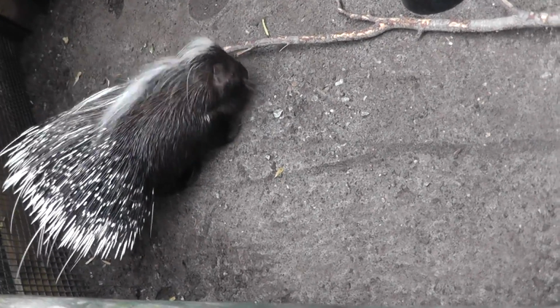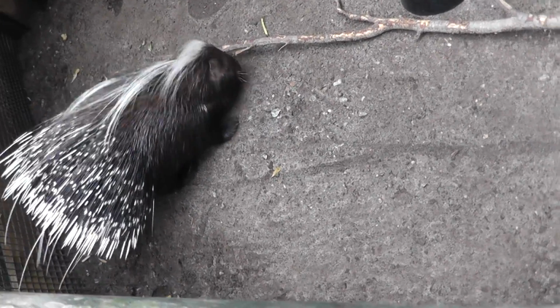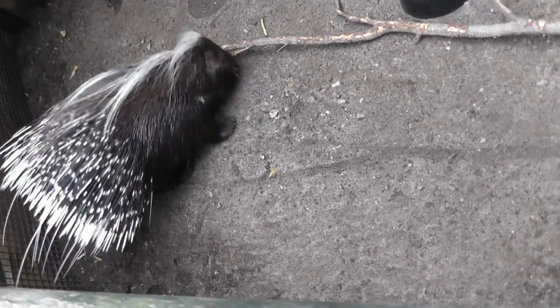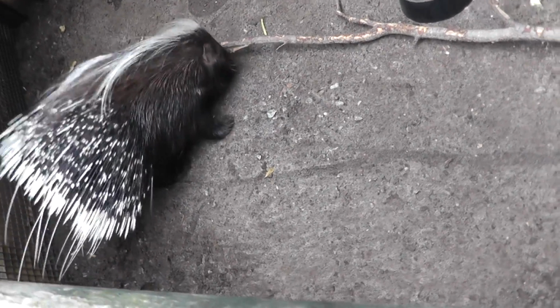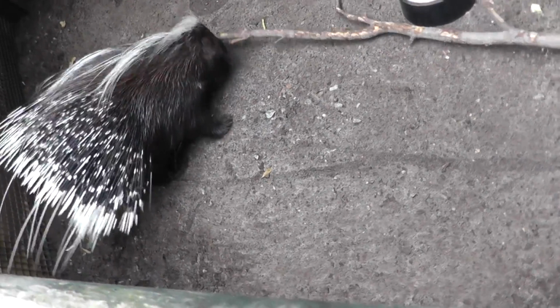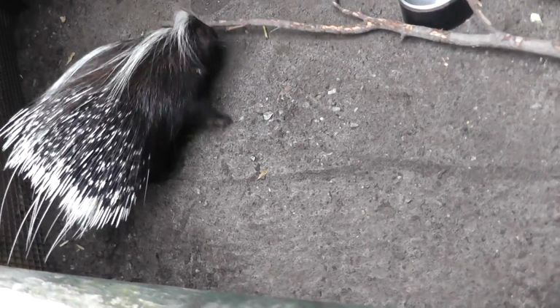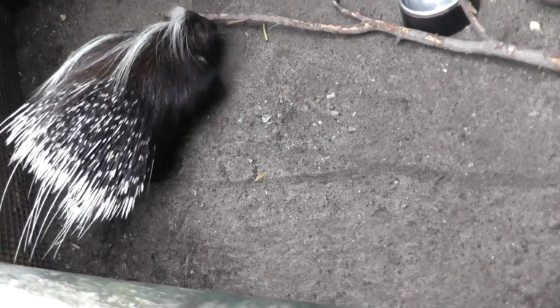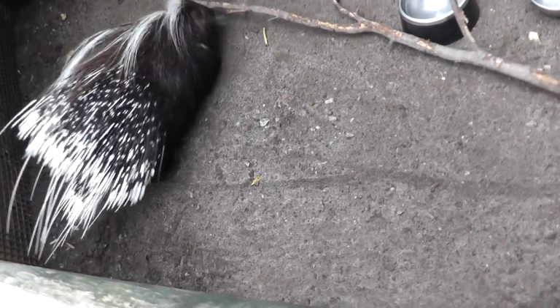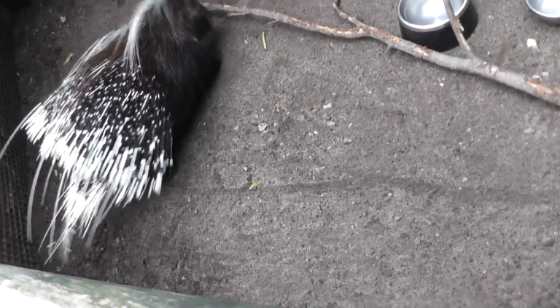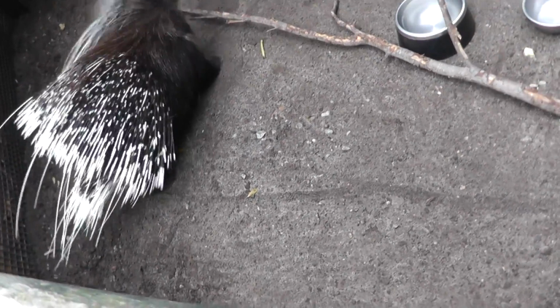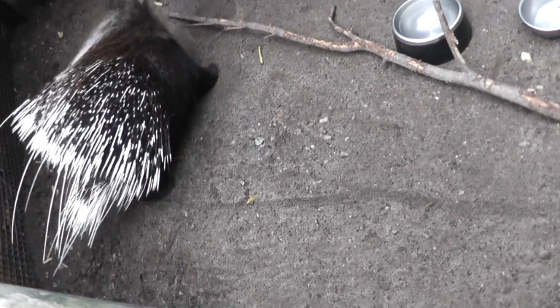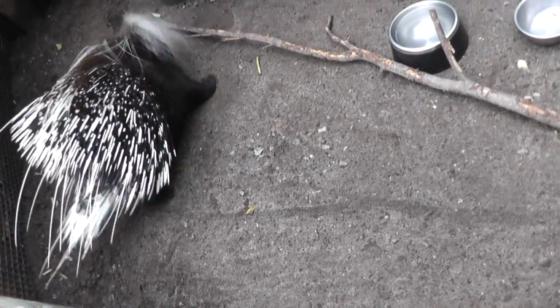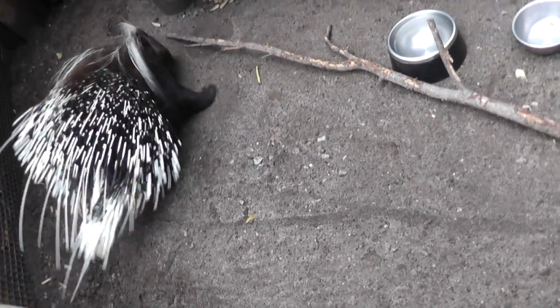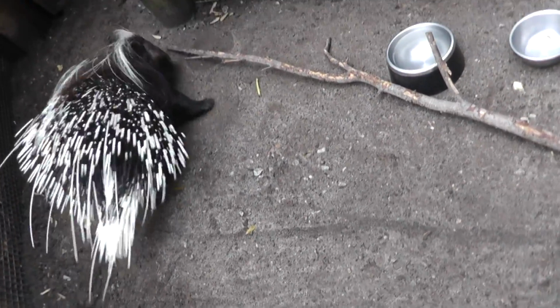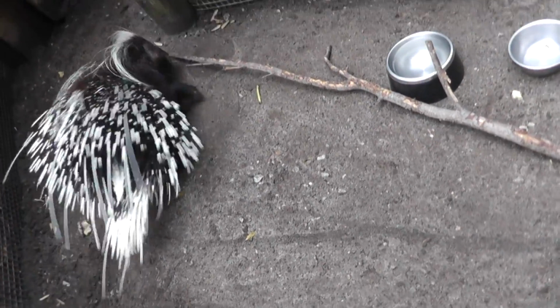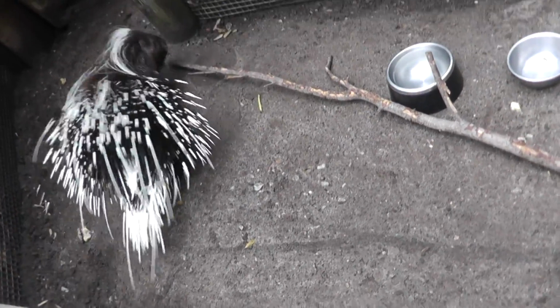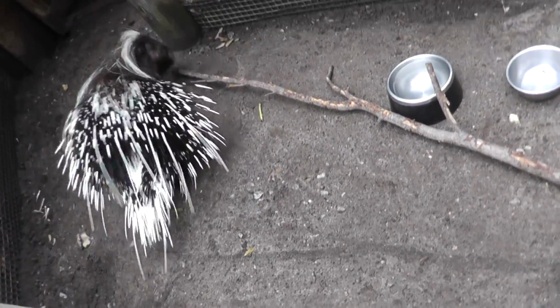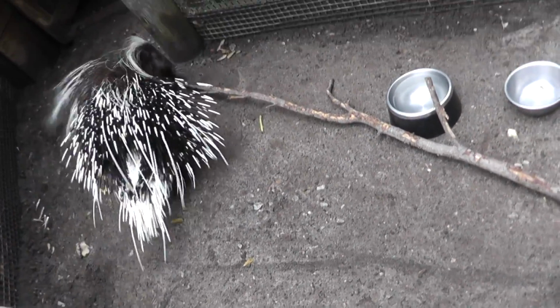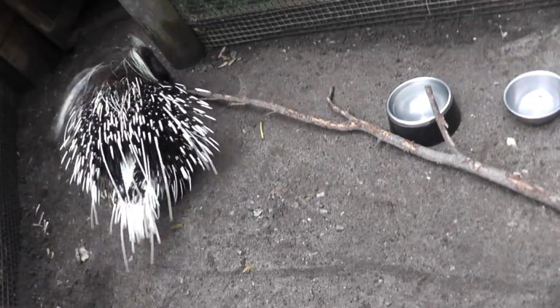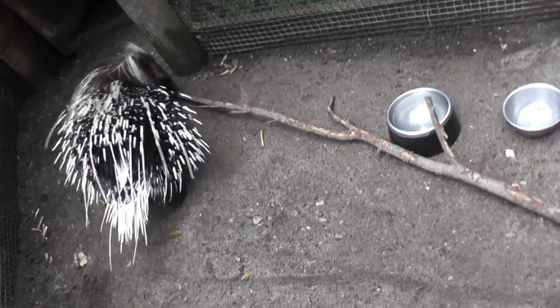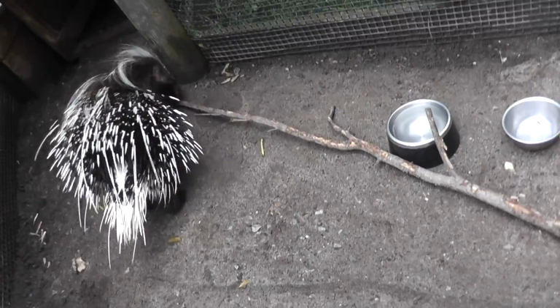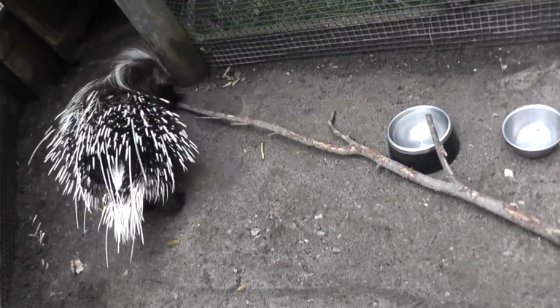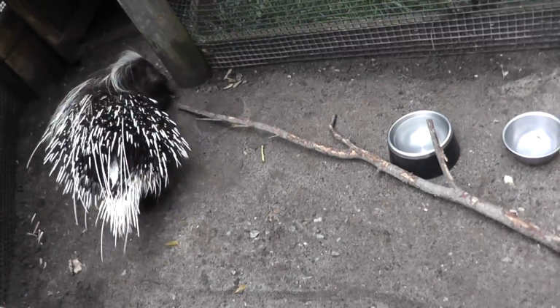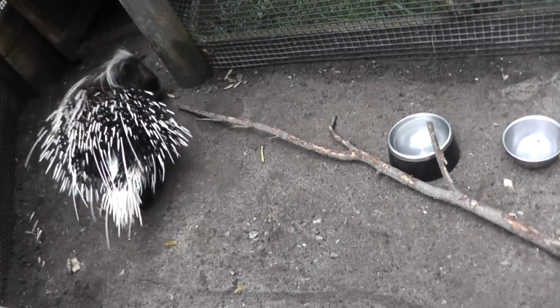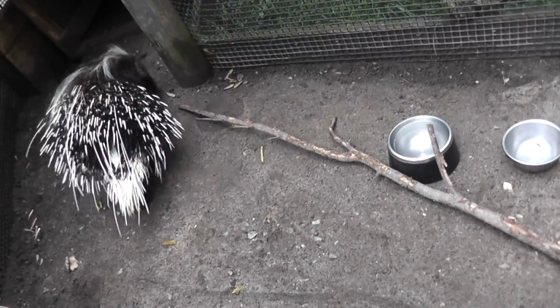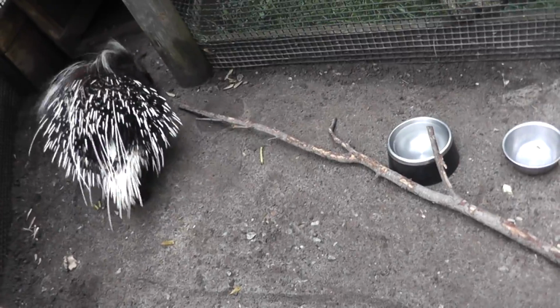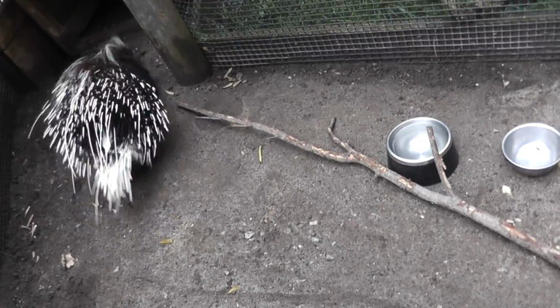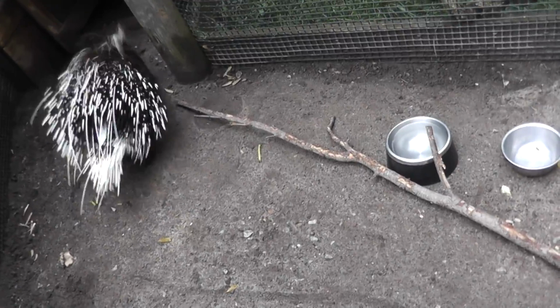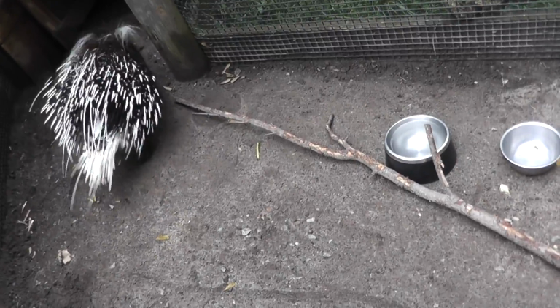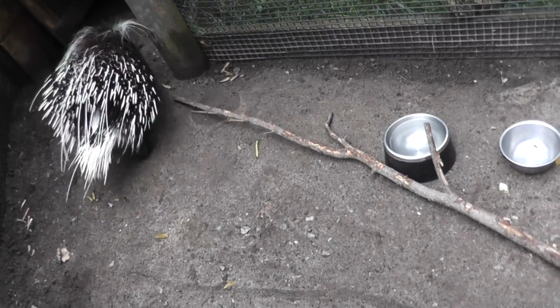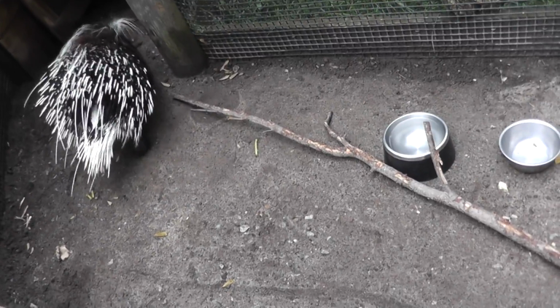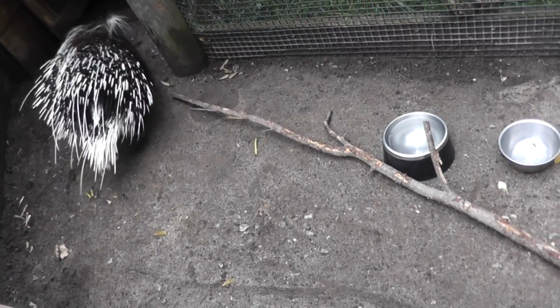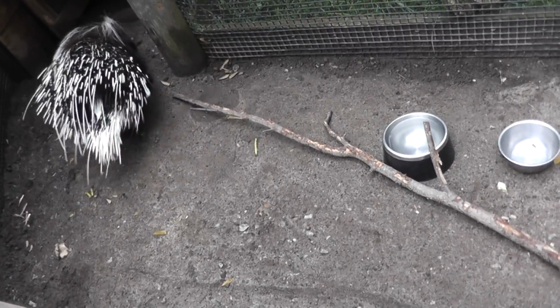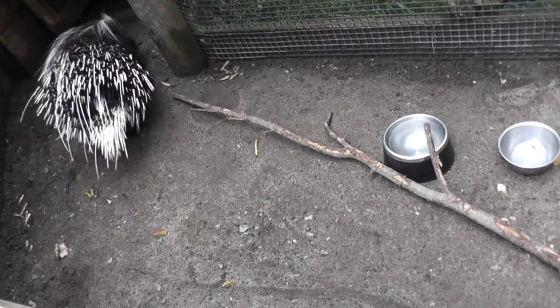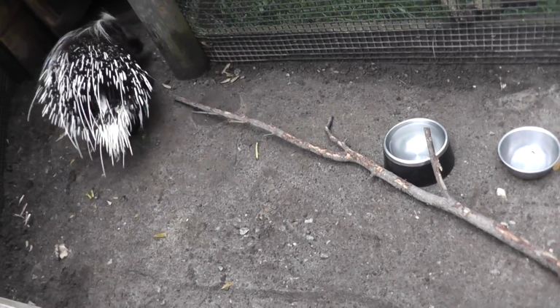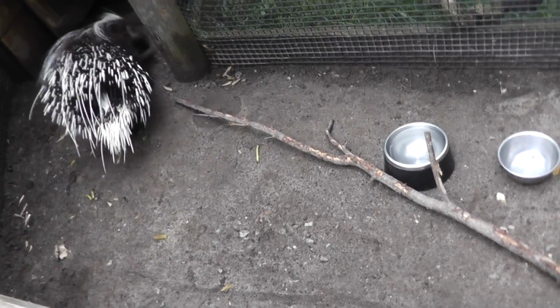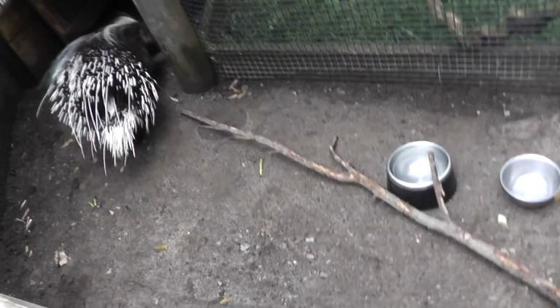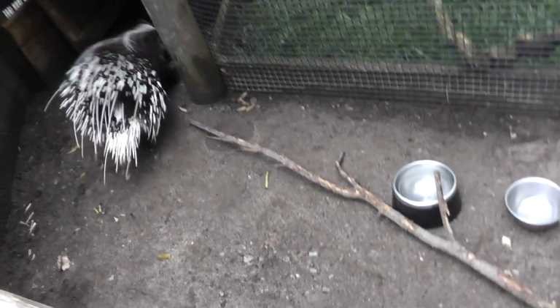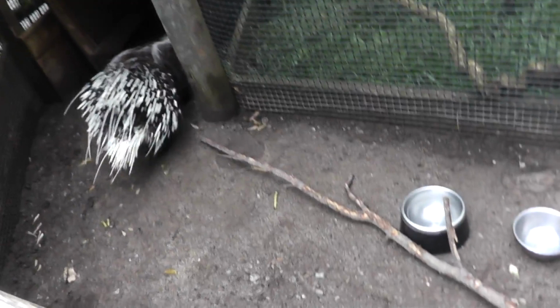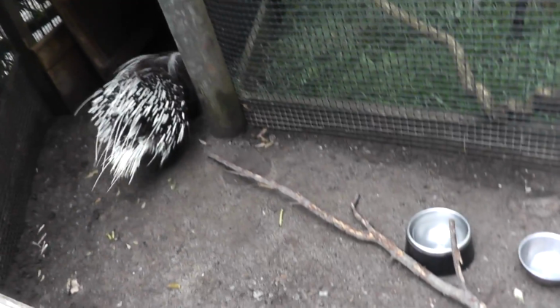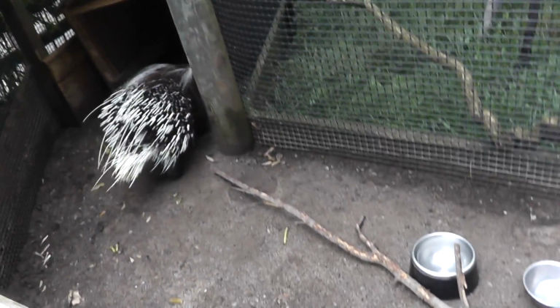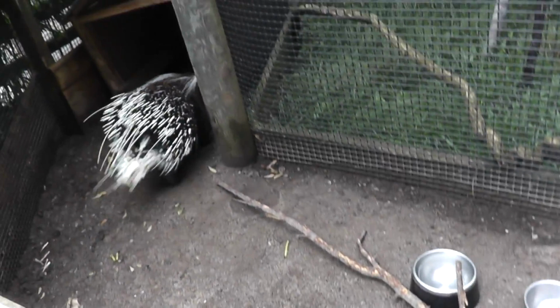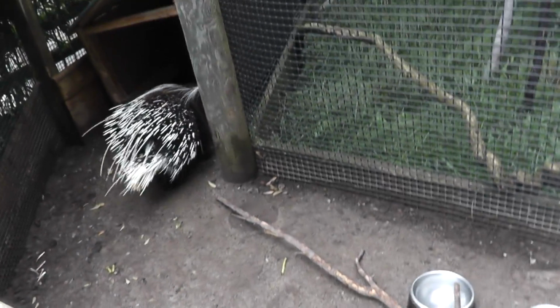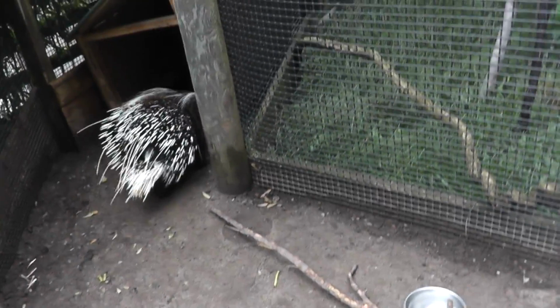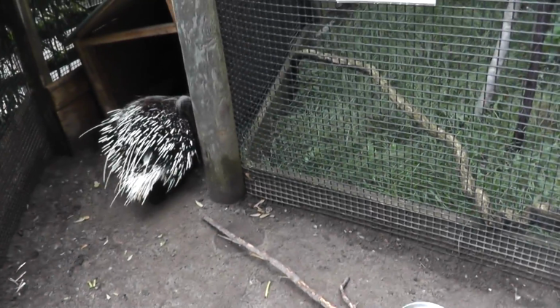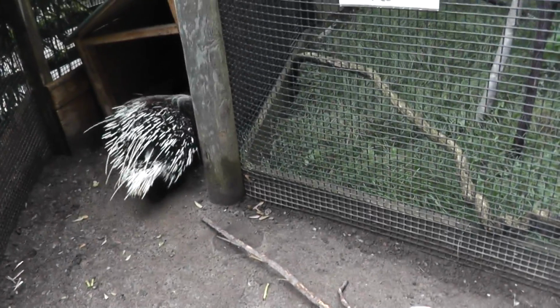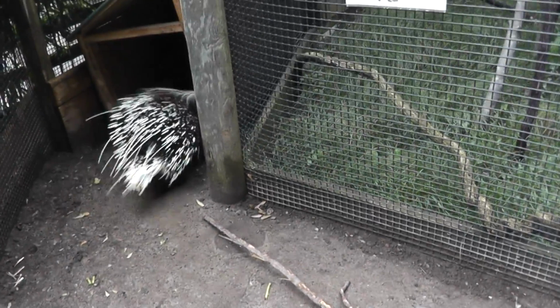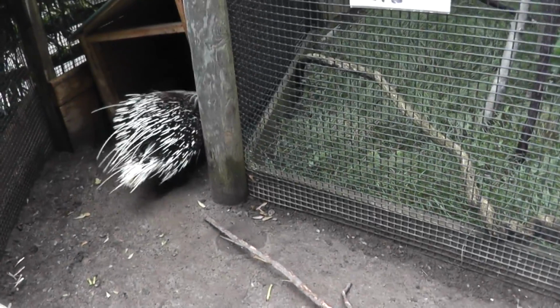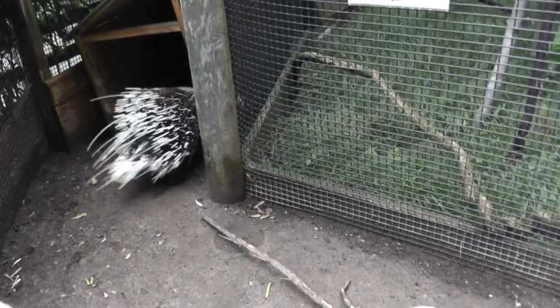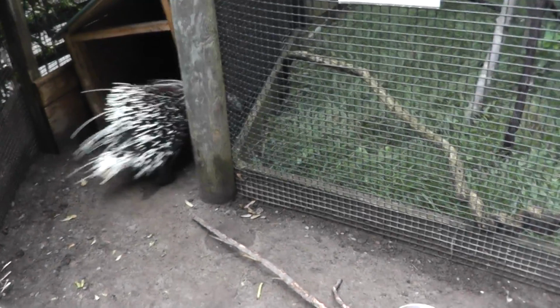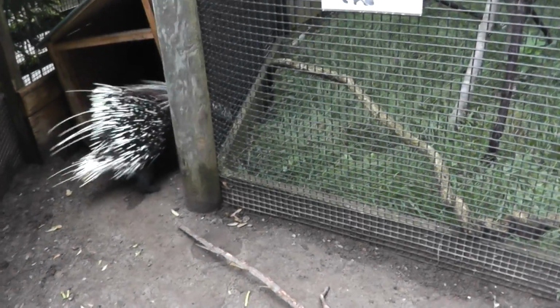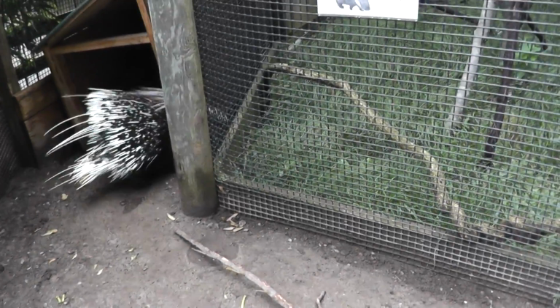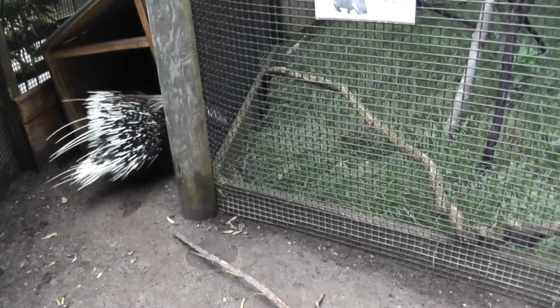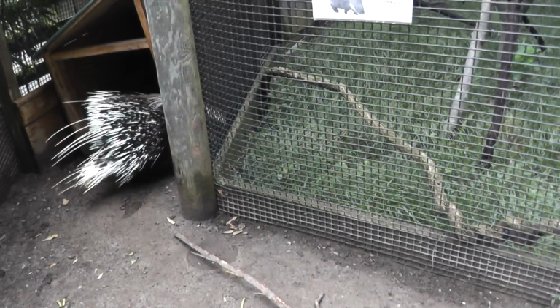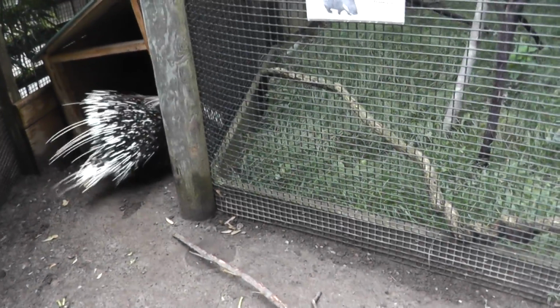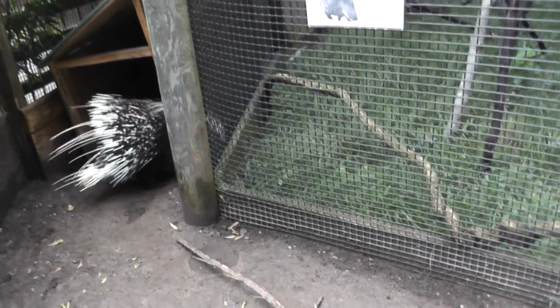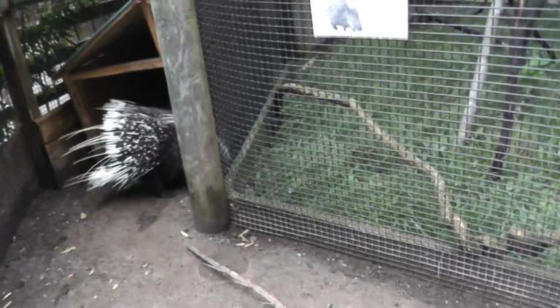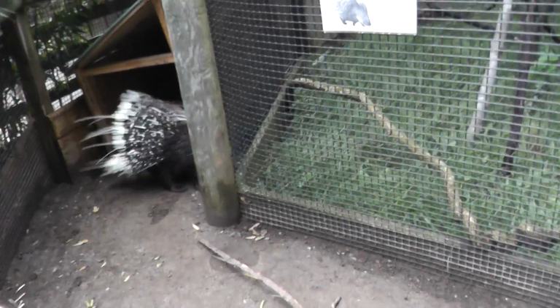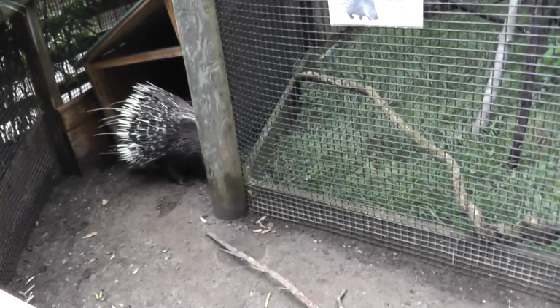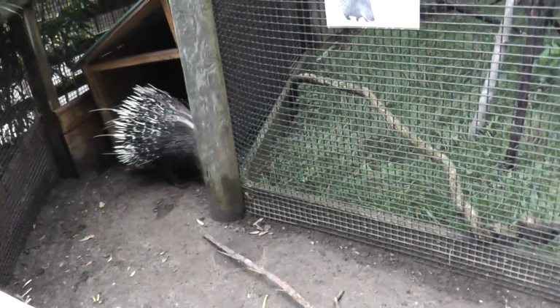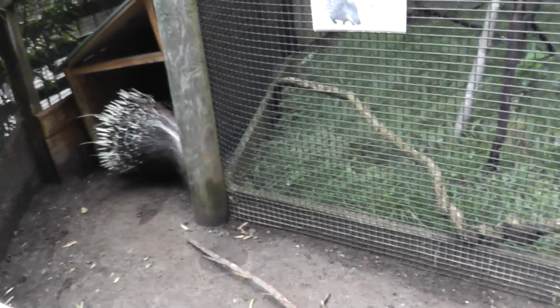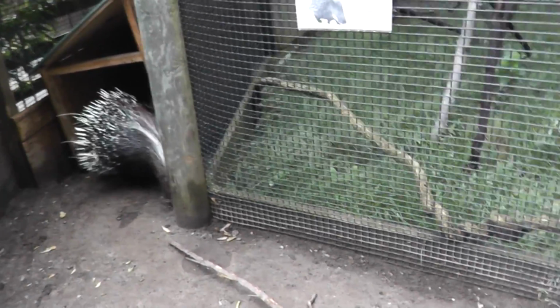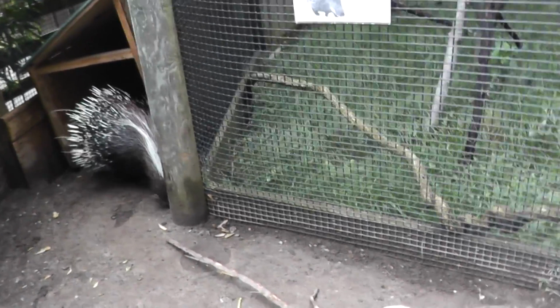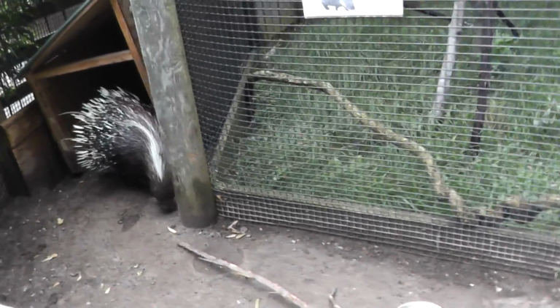Here it is at the Southwick Zoo, and he's going back into his den, so we'll end the video here.